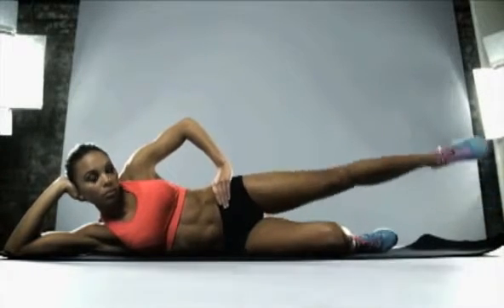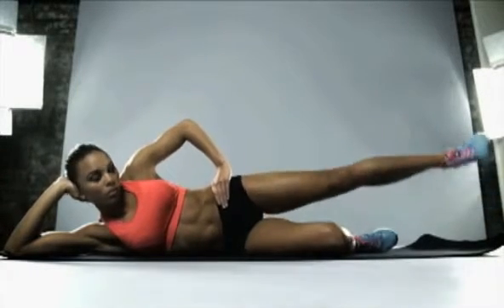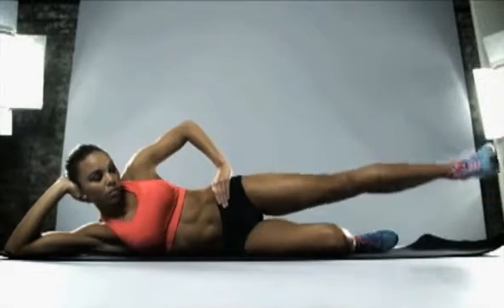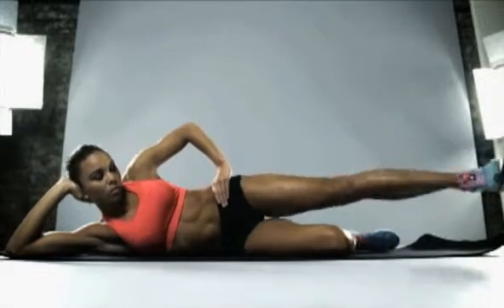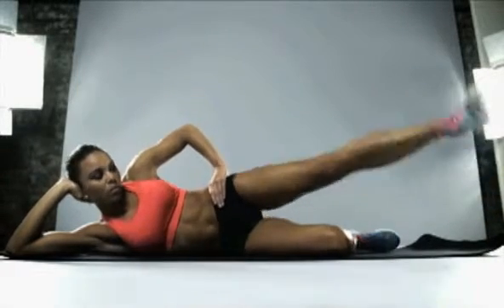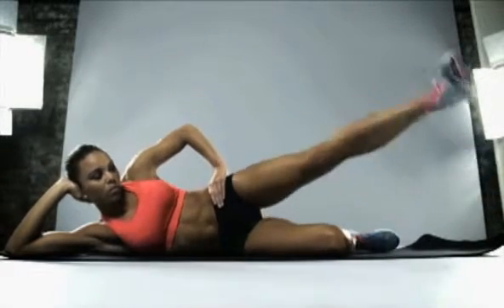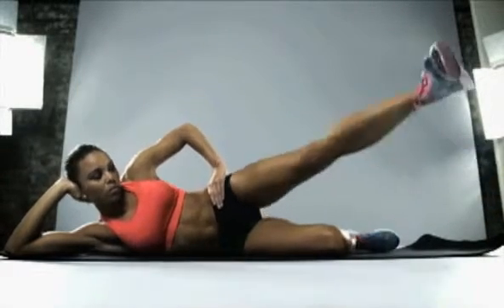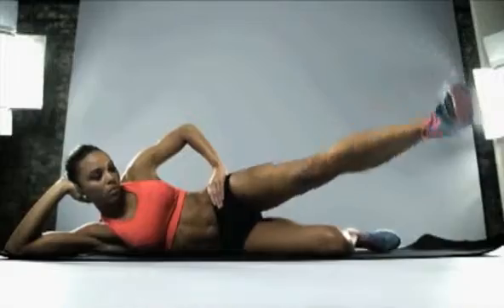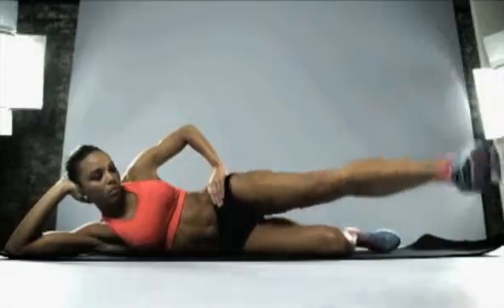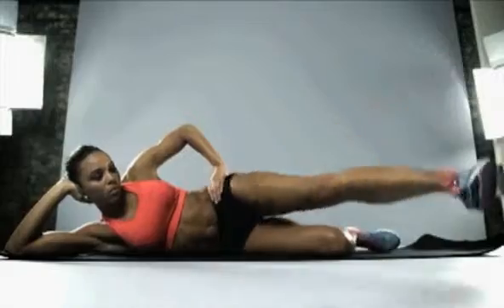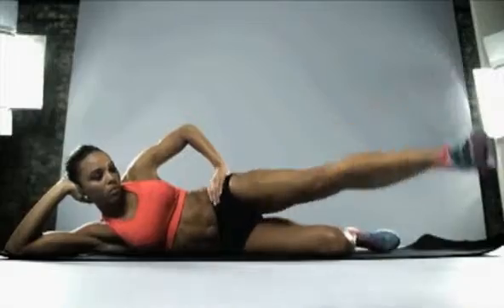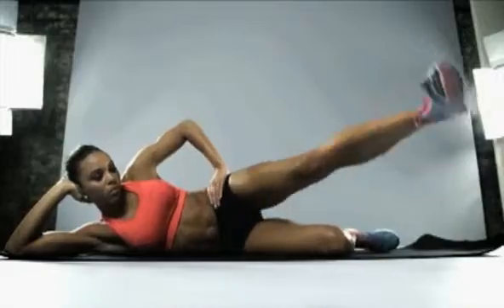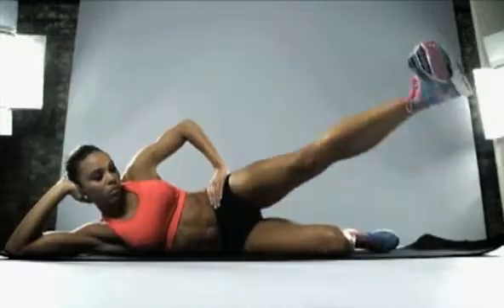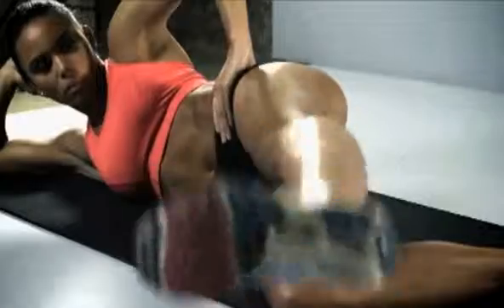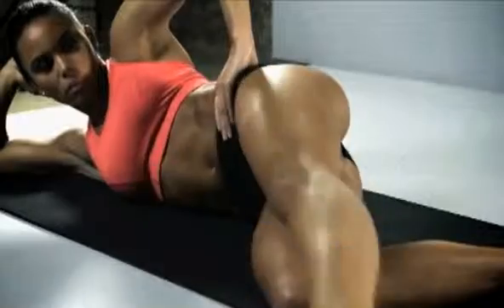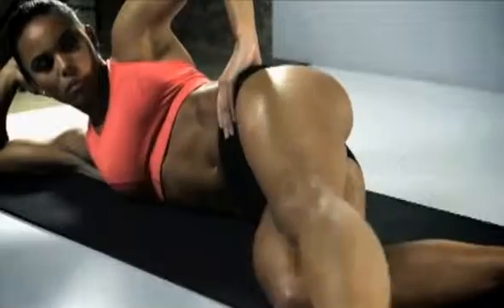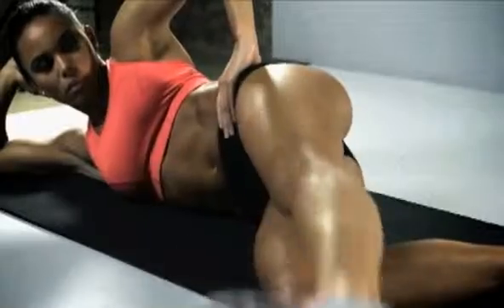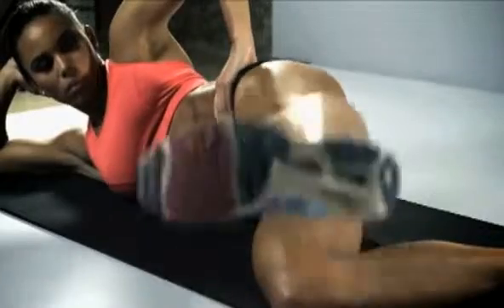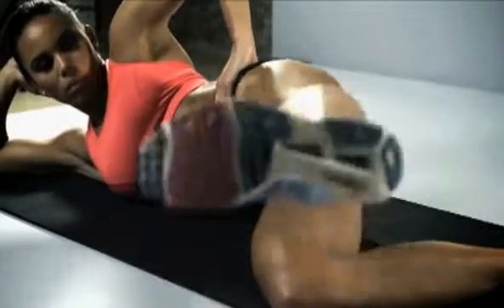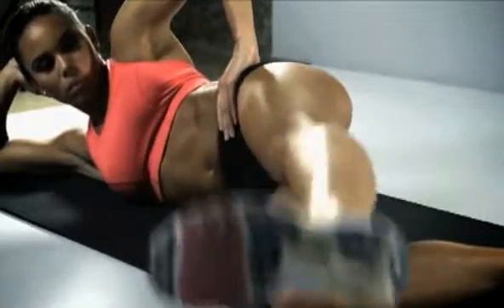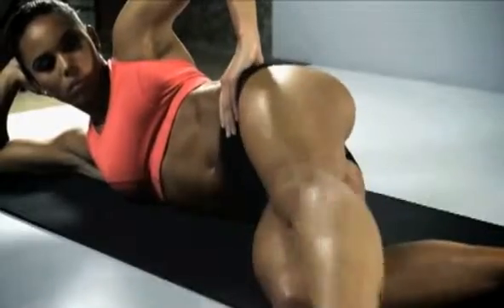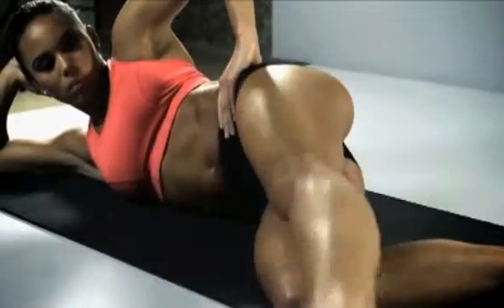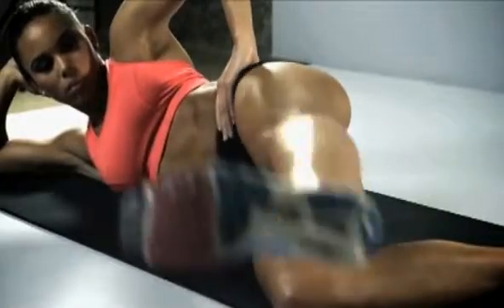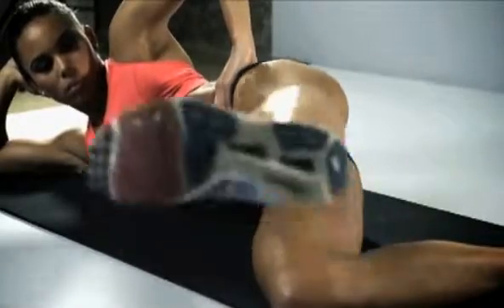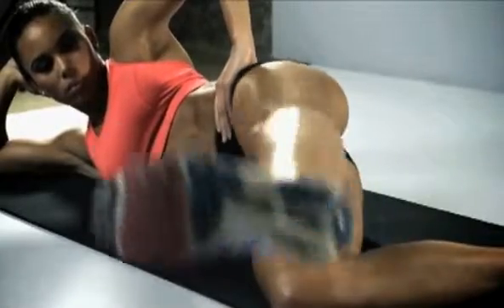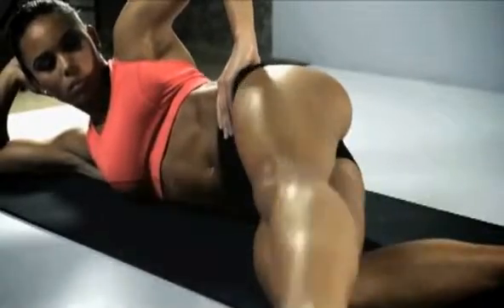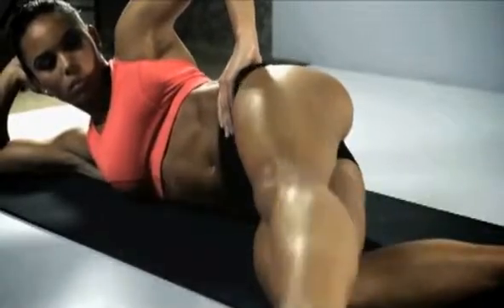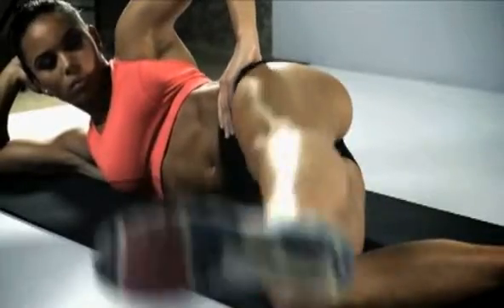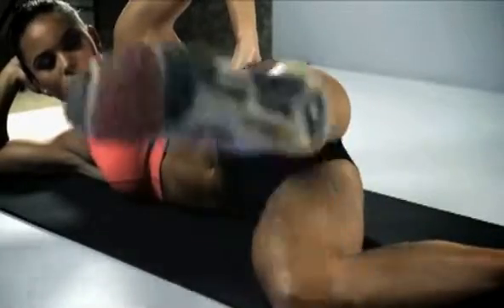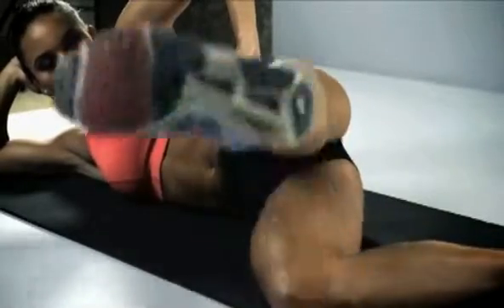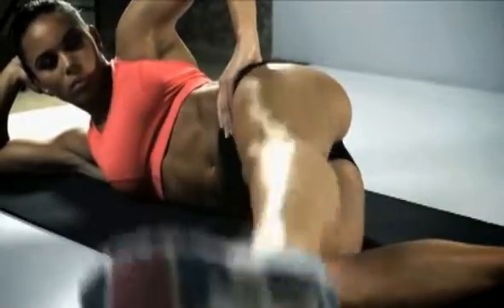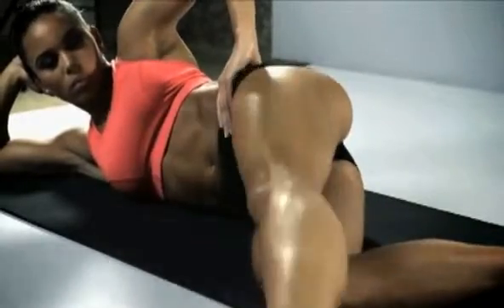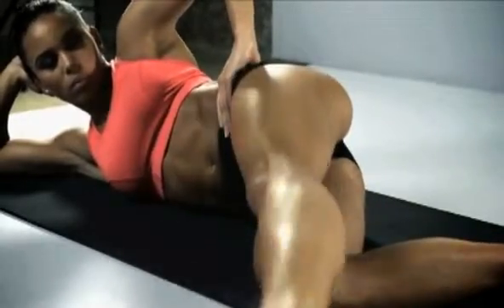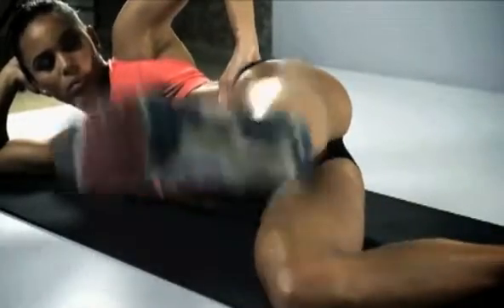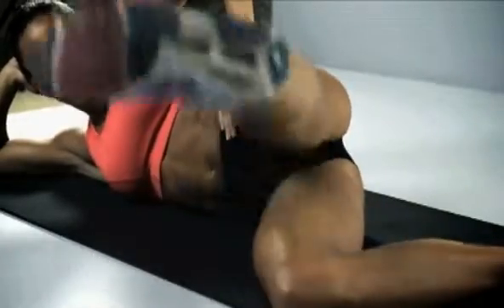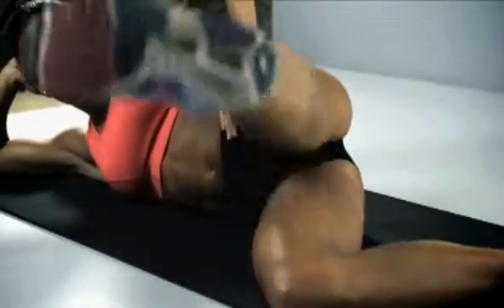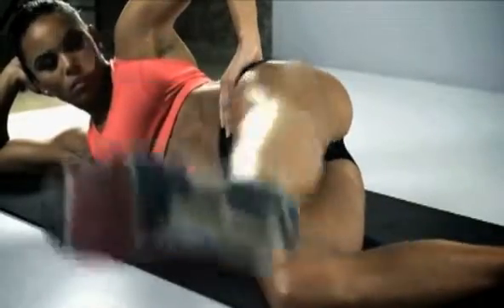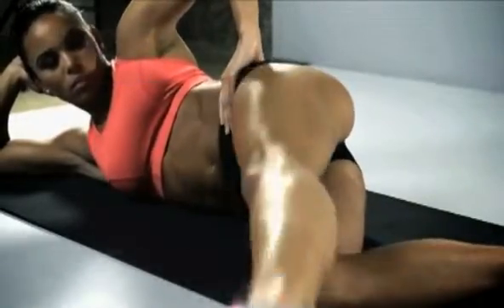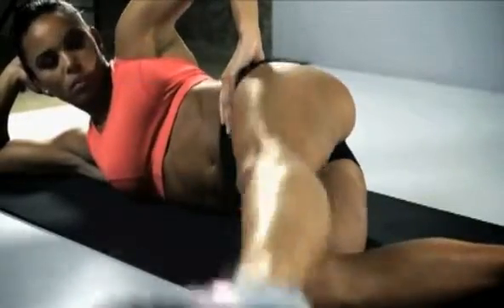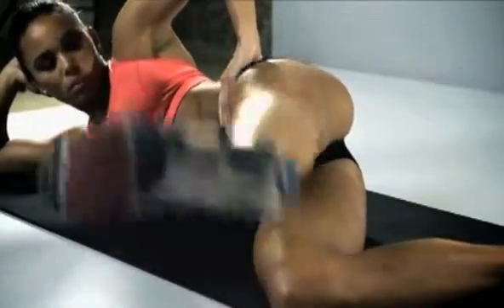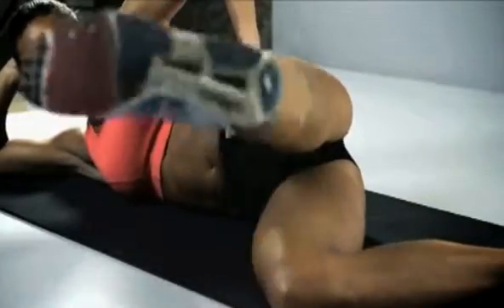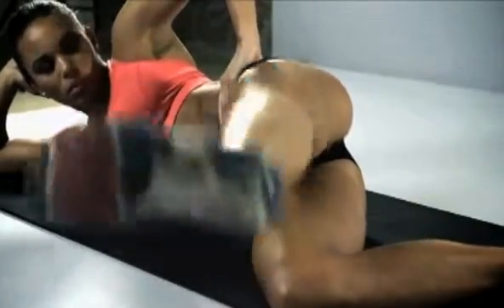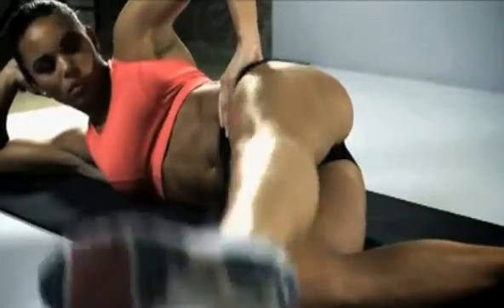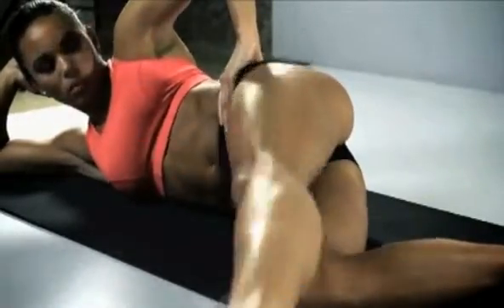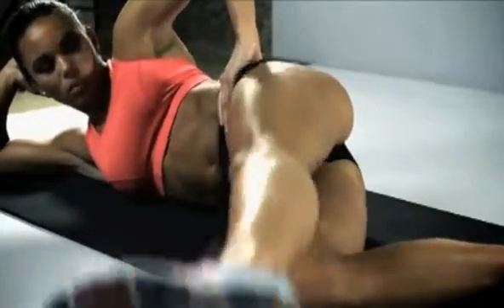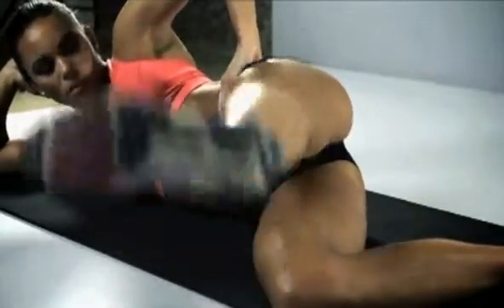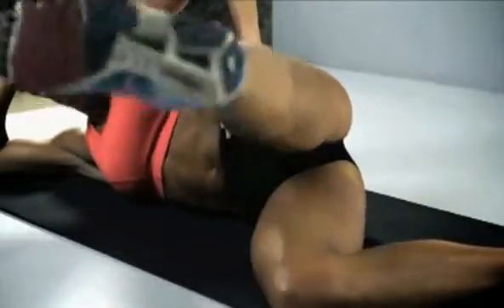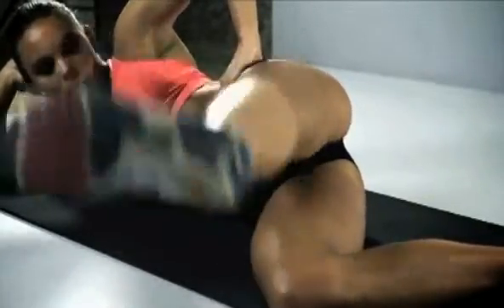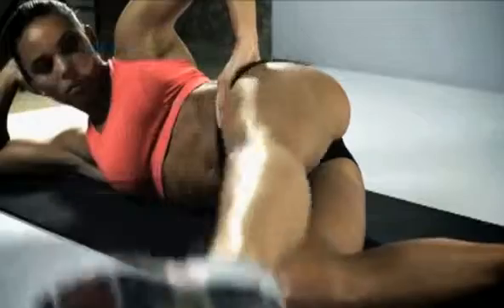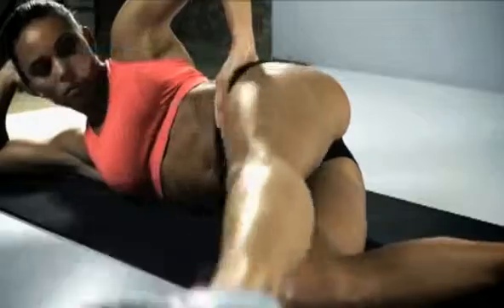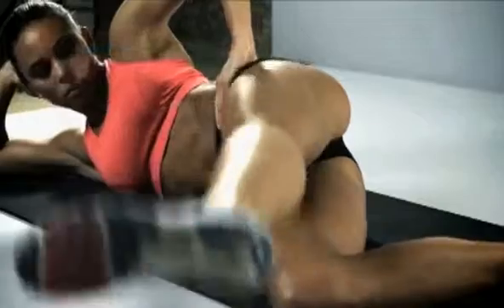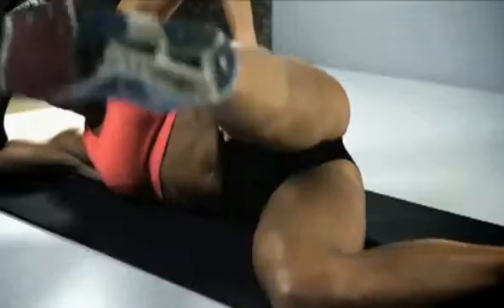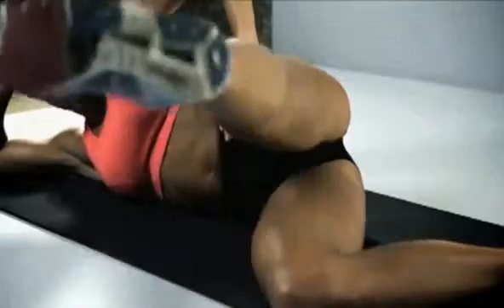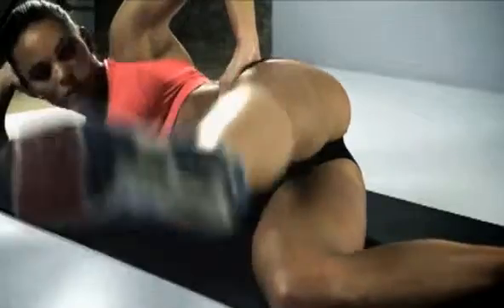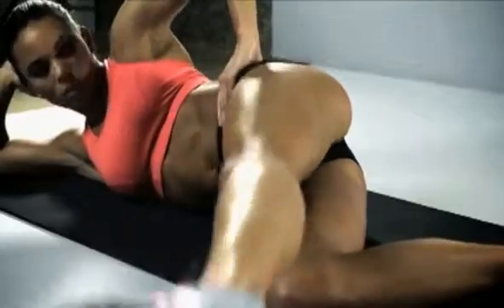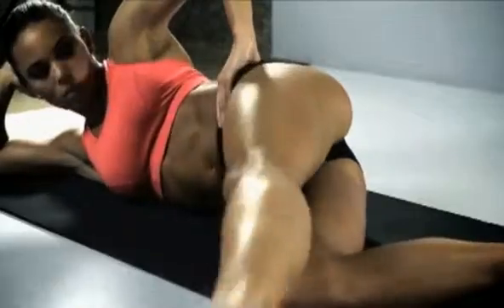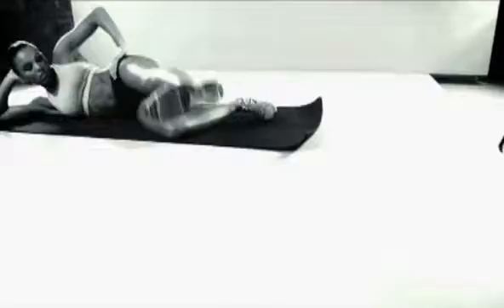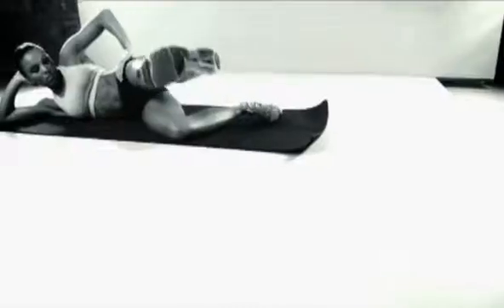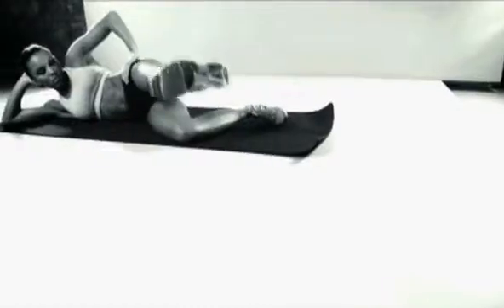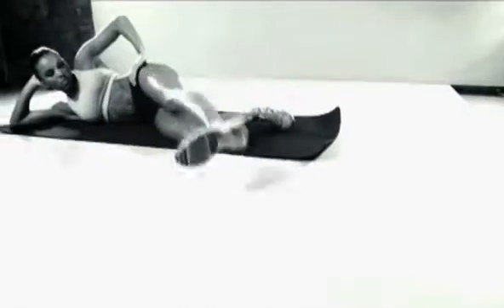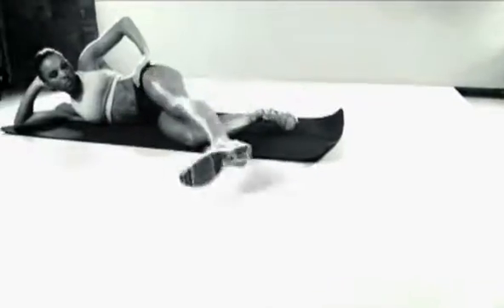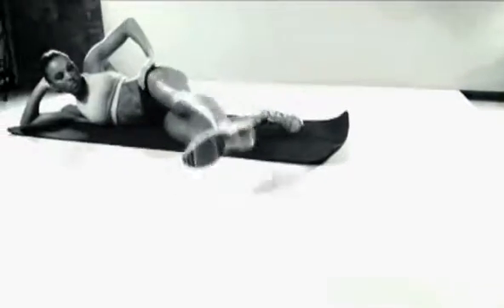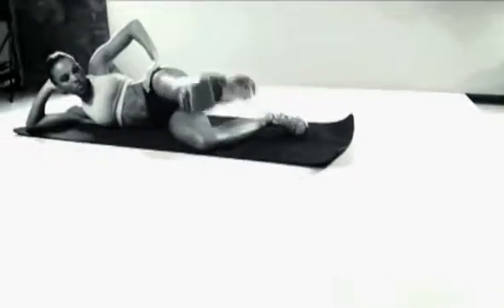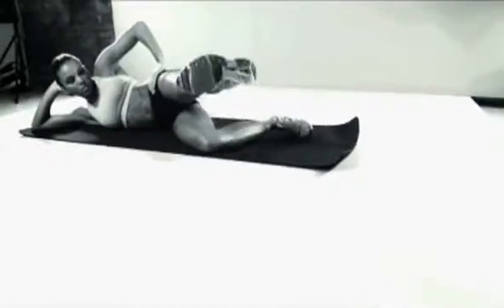Bring that leg round to 45 degrees, keep the toe up. This might not look hard but it's going to feel that way in a minute, believe me.